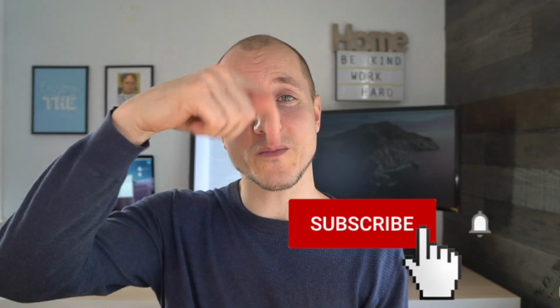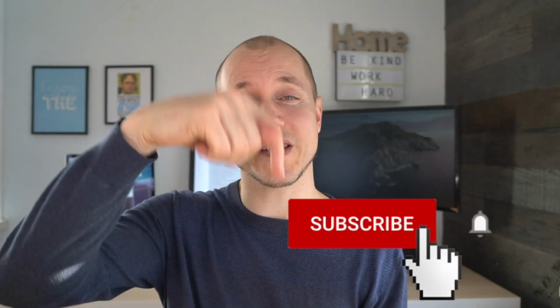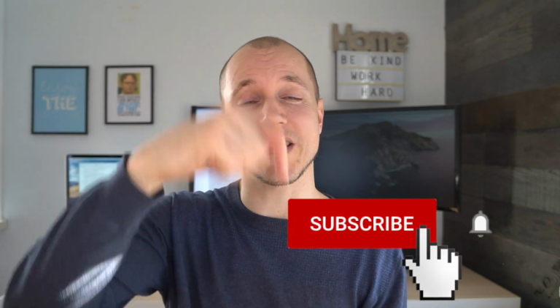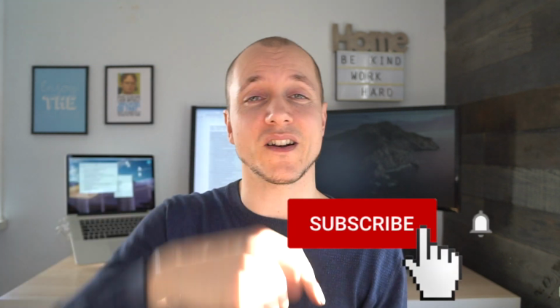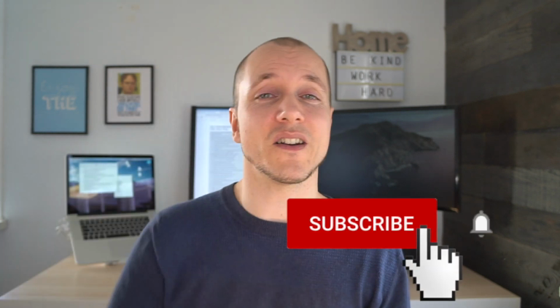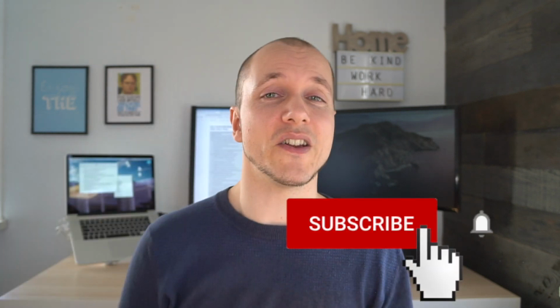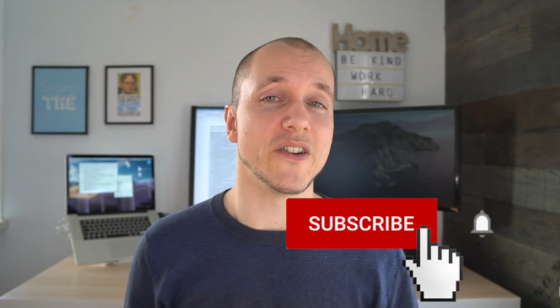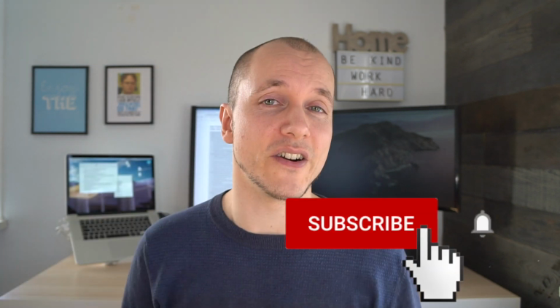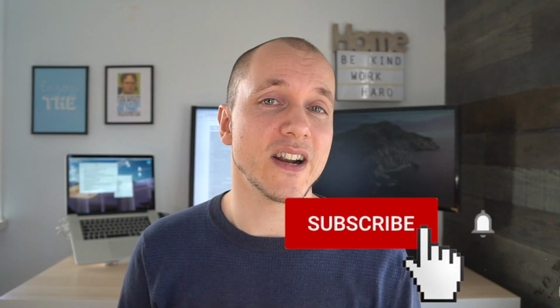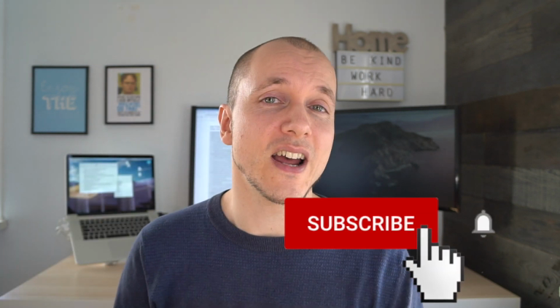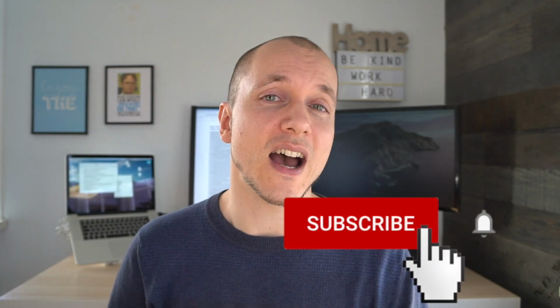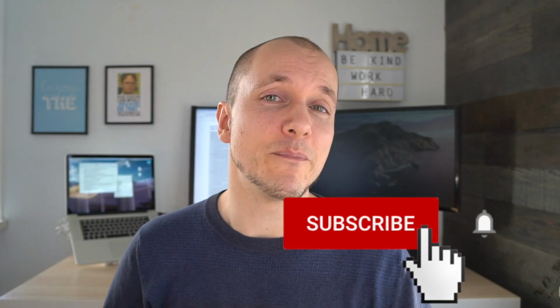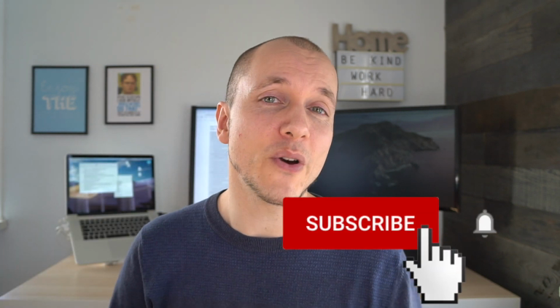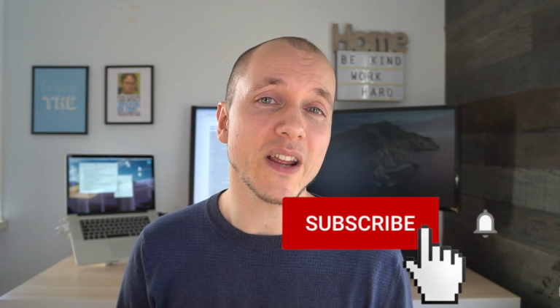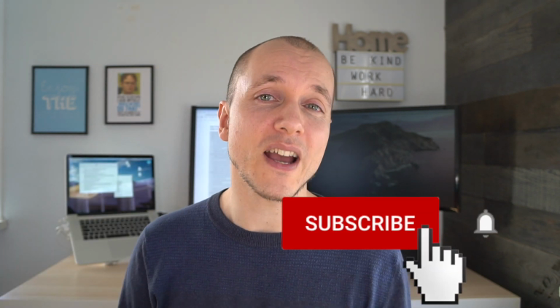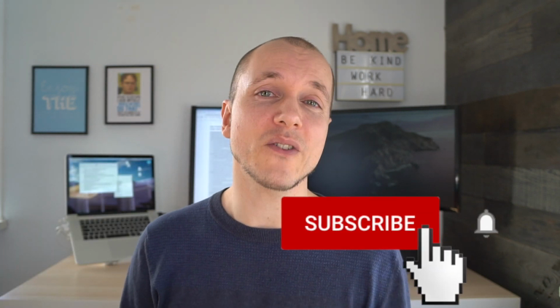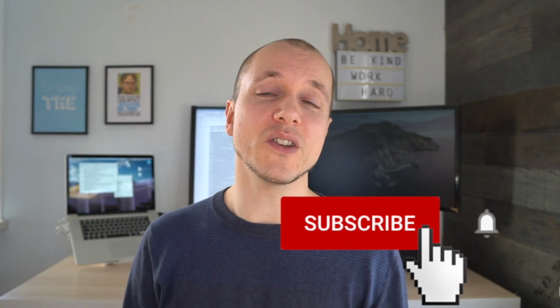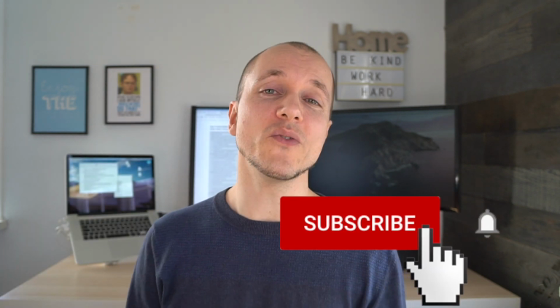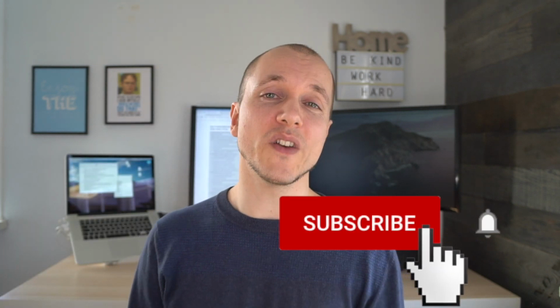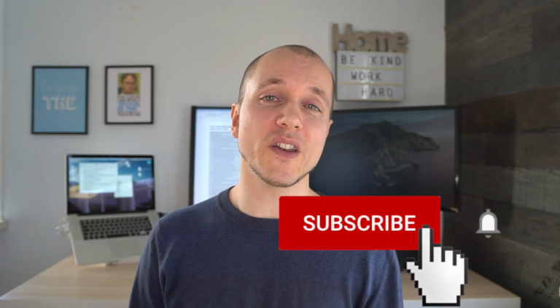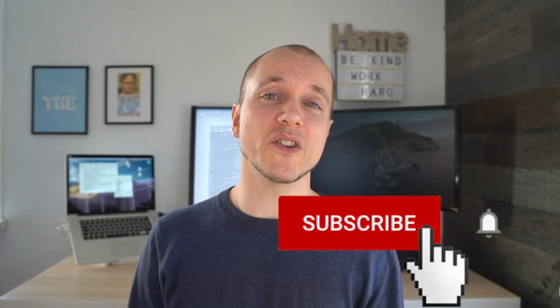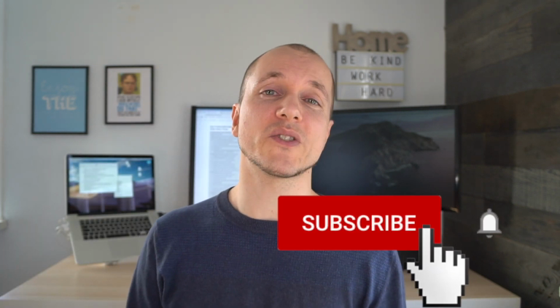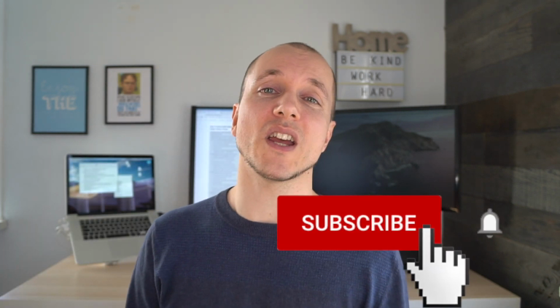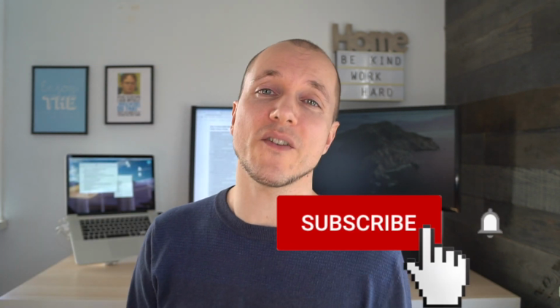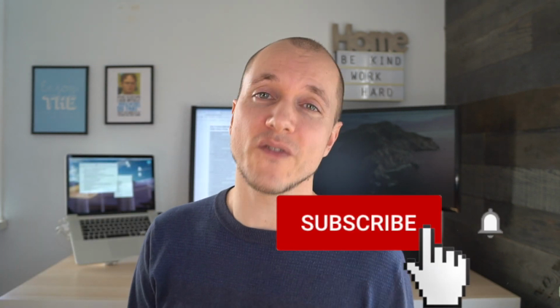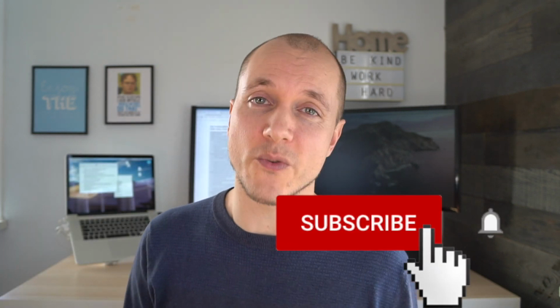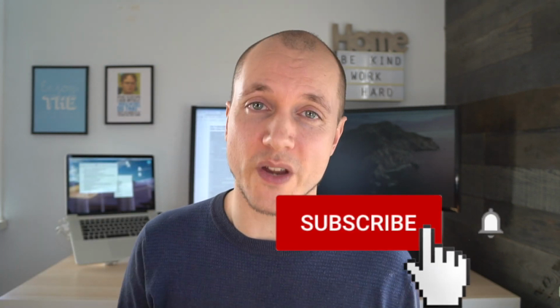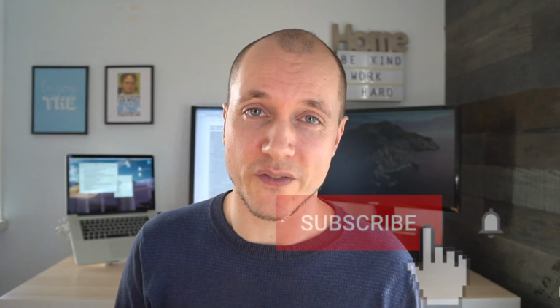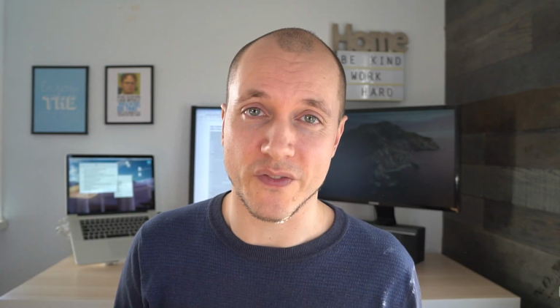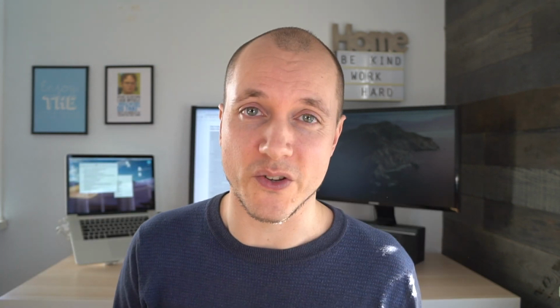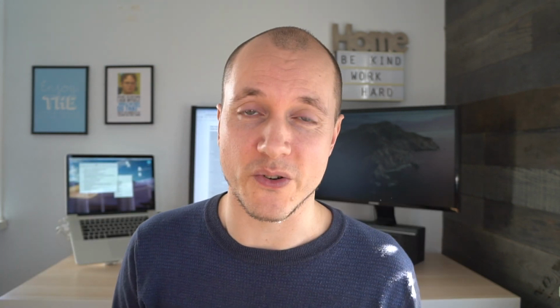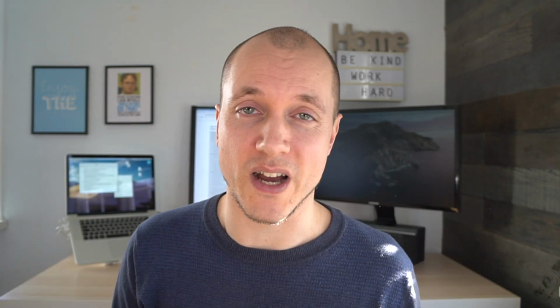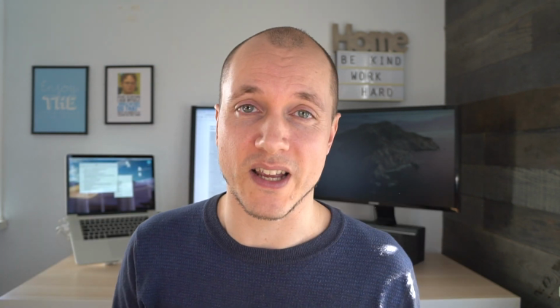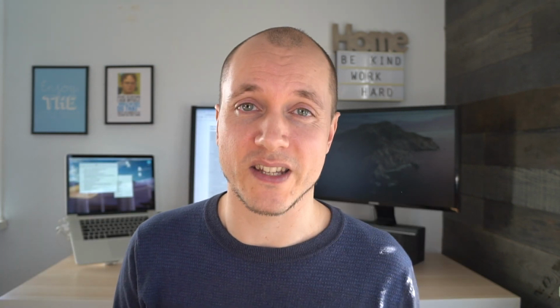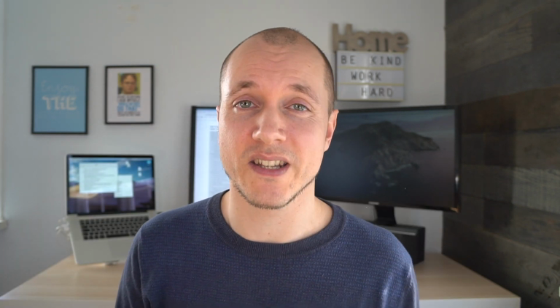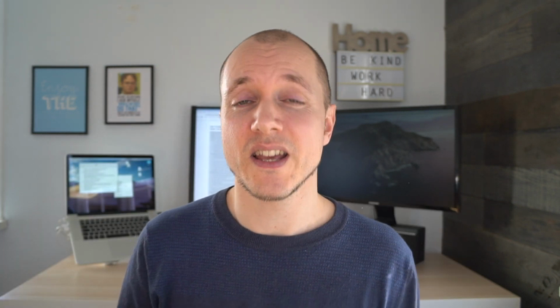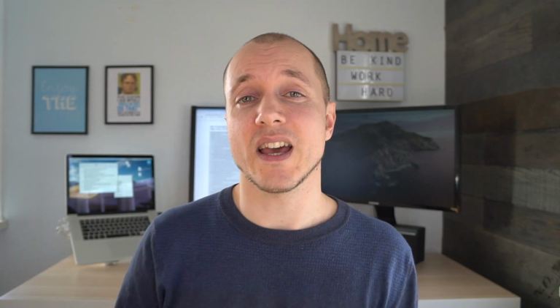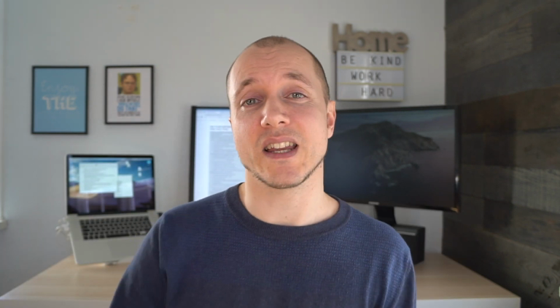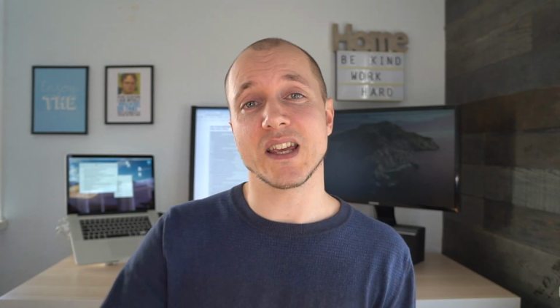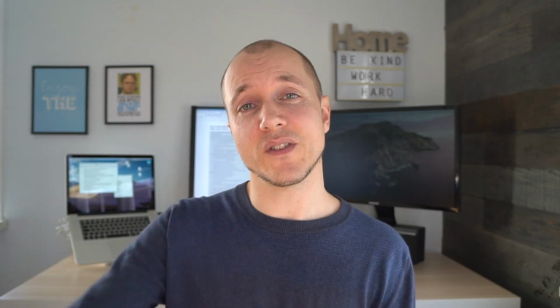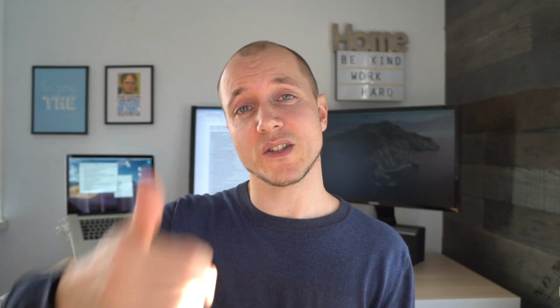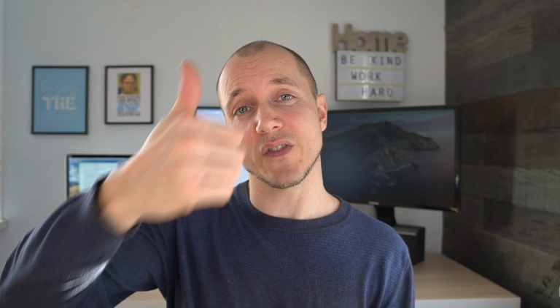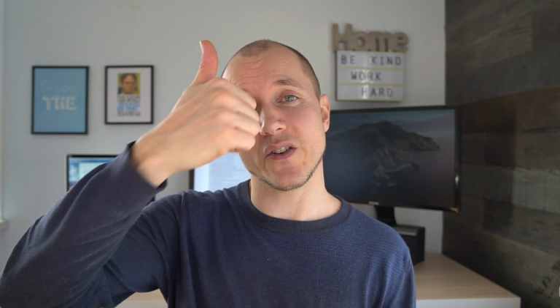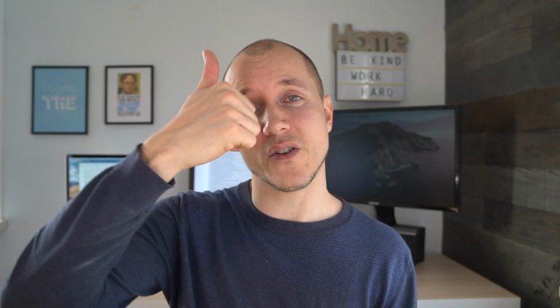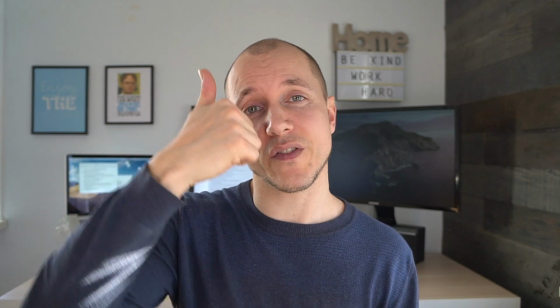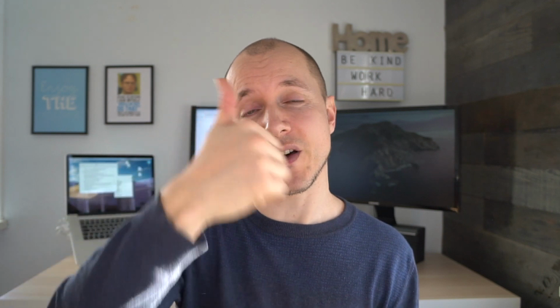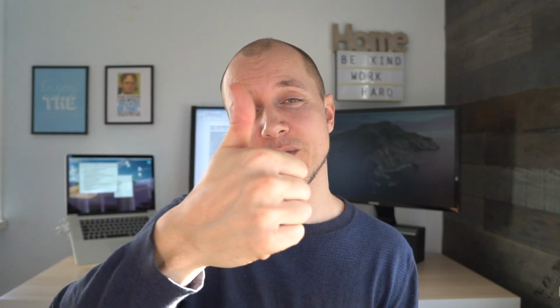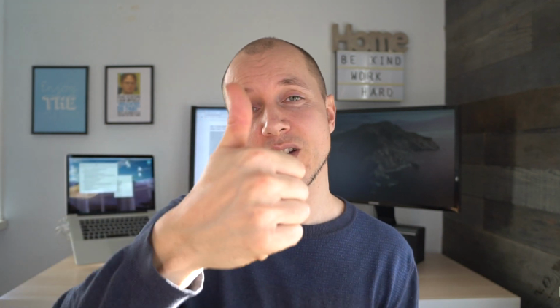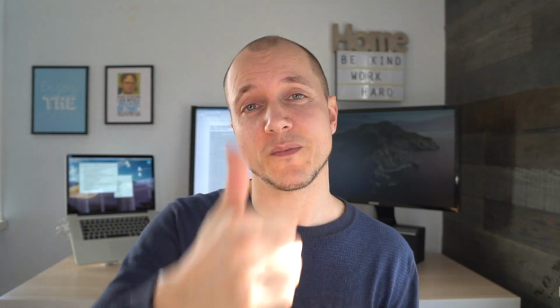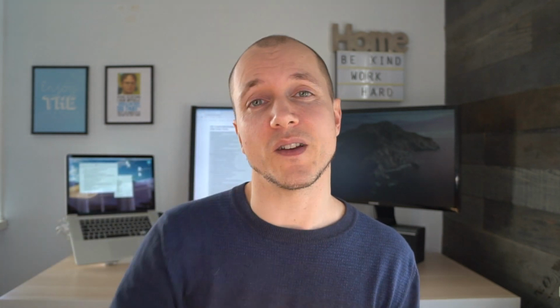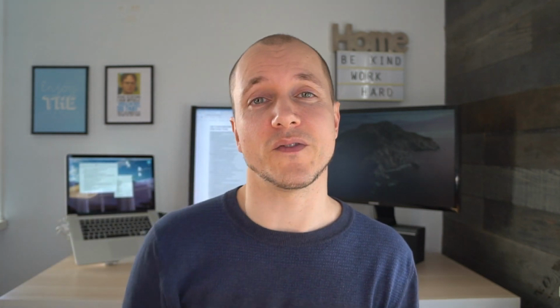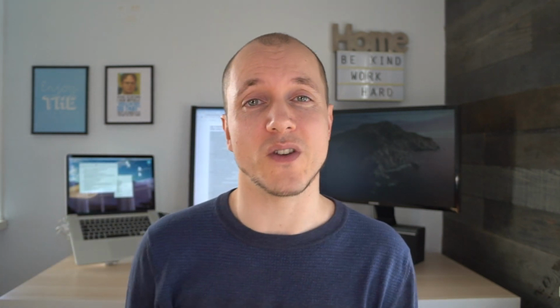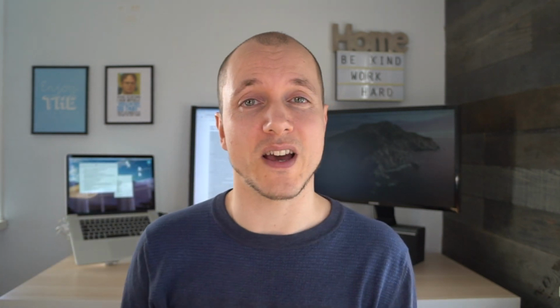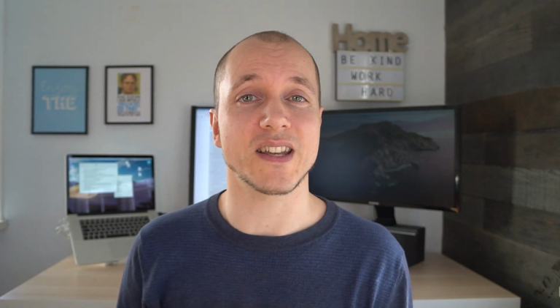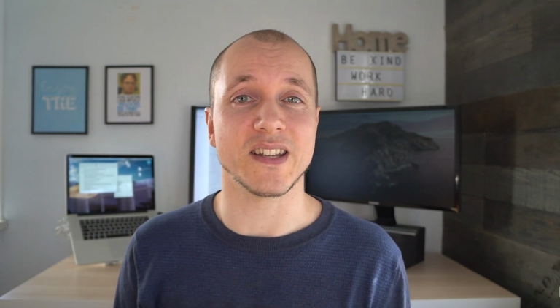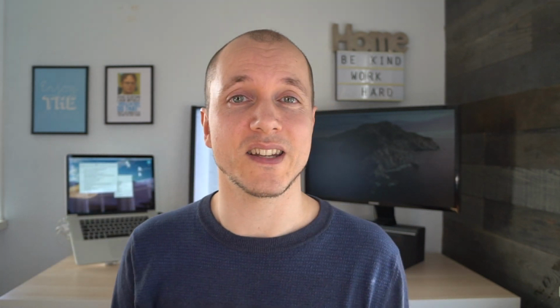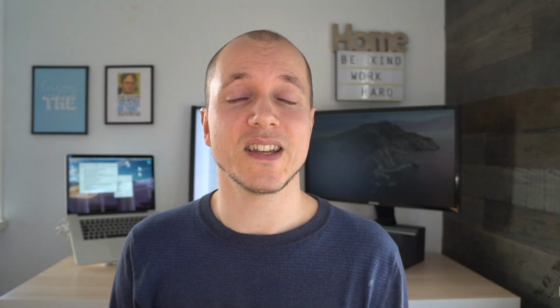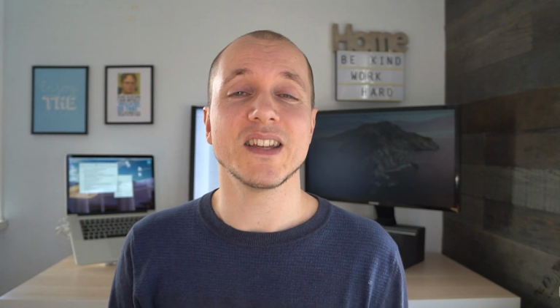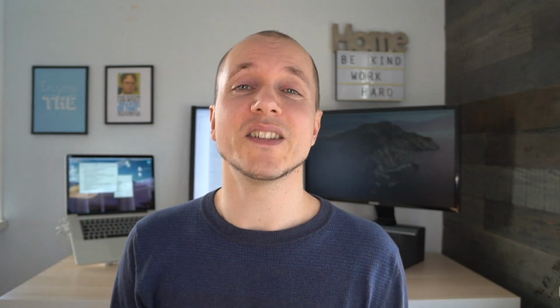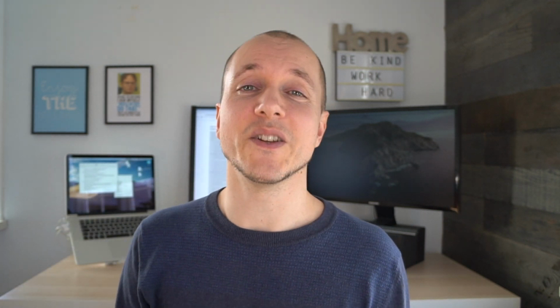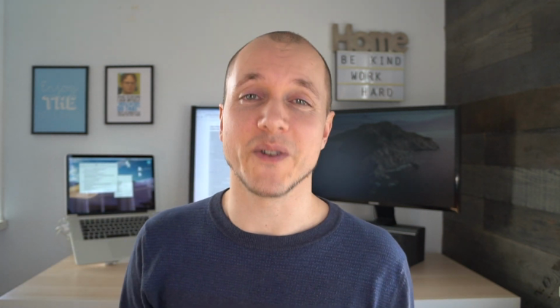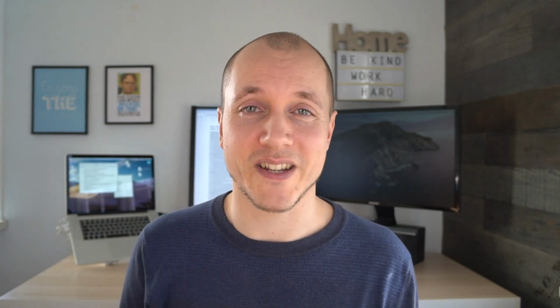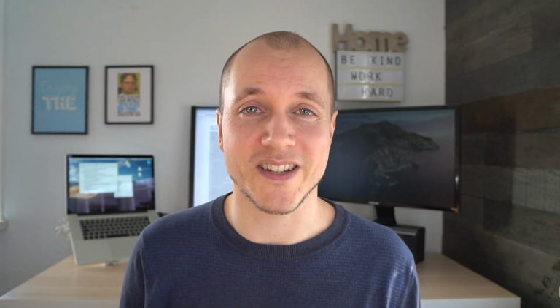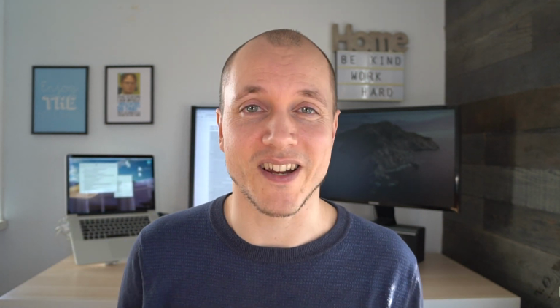Subscribe to my channel — I'm putting out new videos every week. Give this video a thumbs up if you liked it. See you next time.